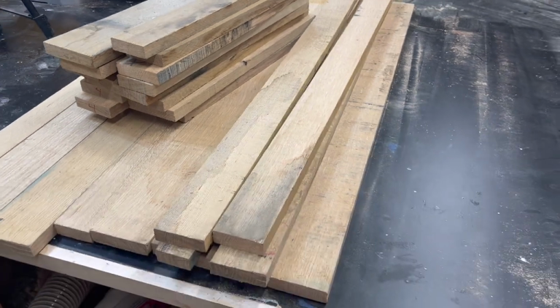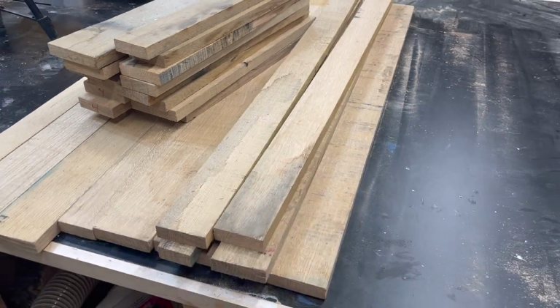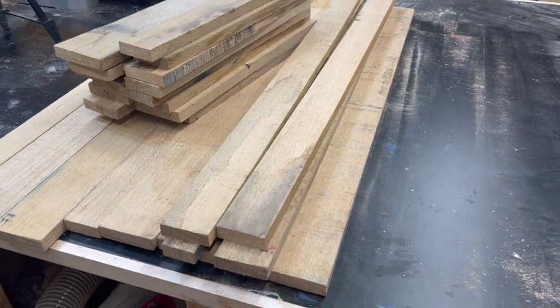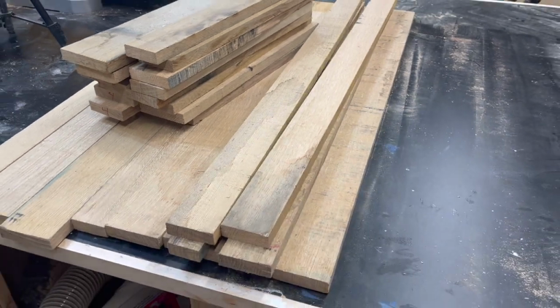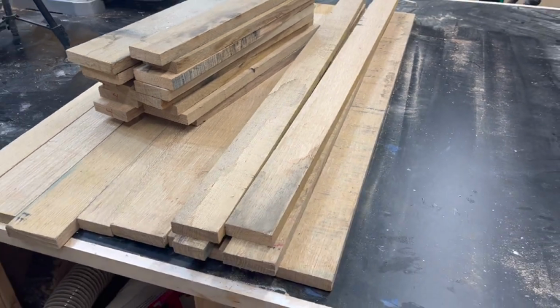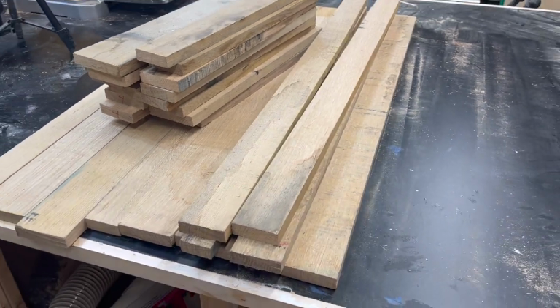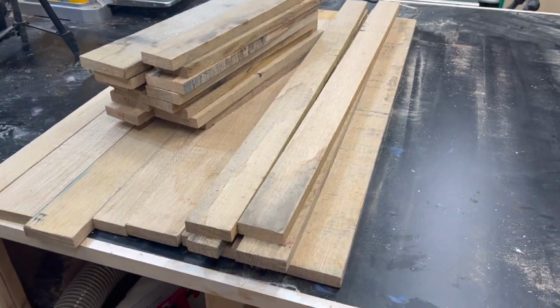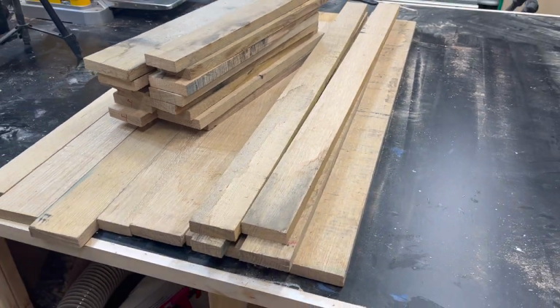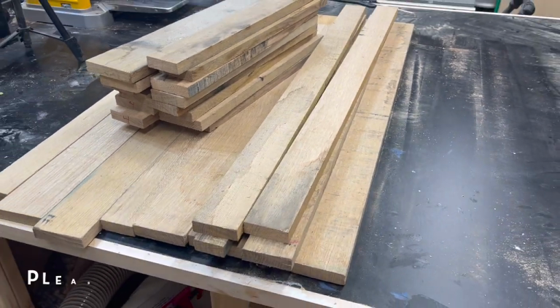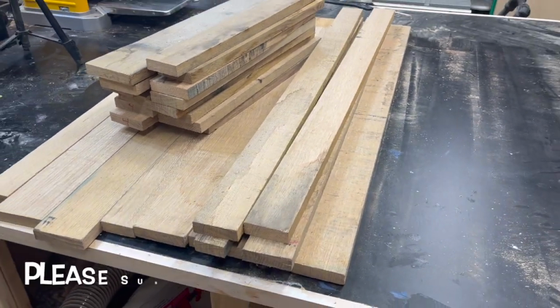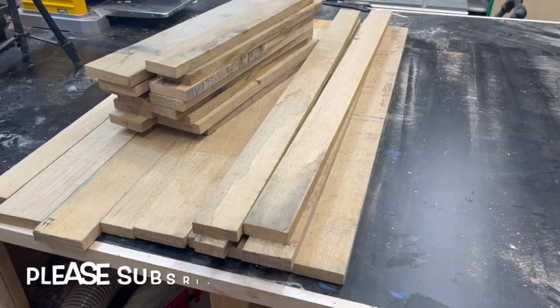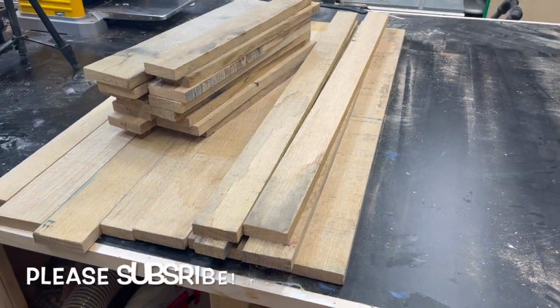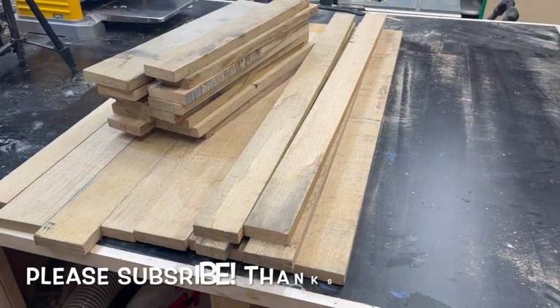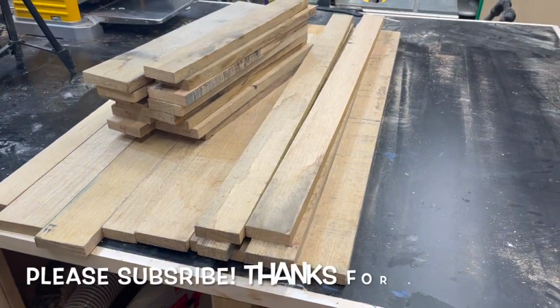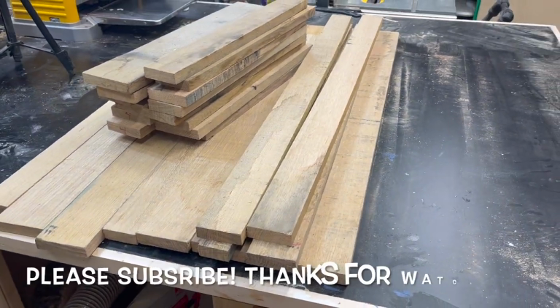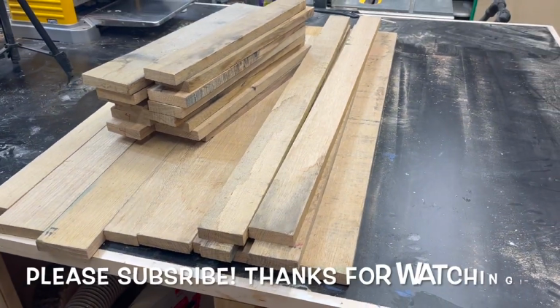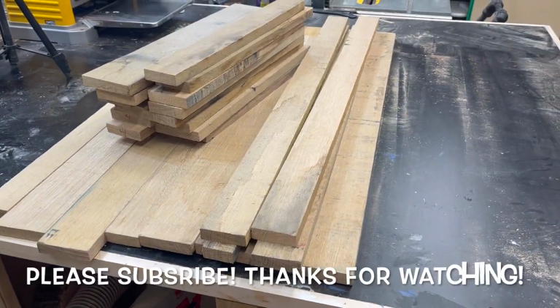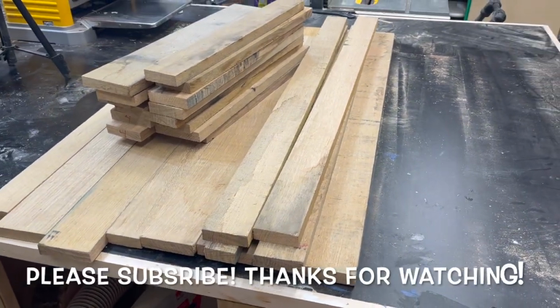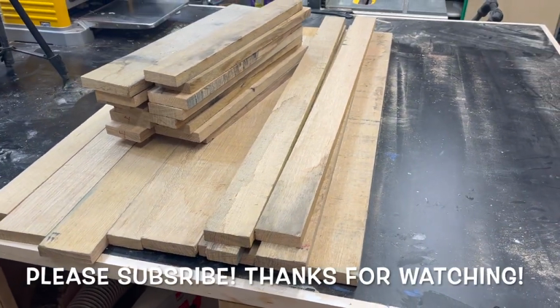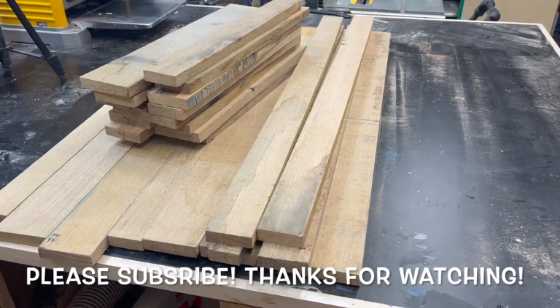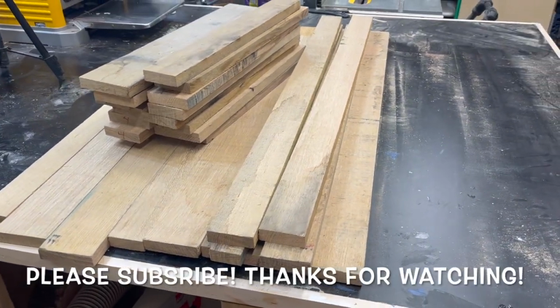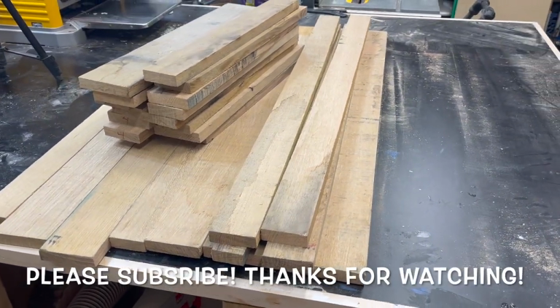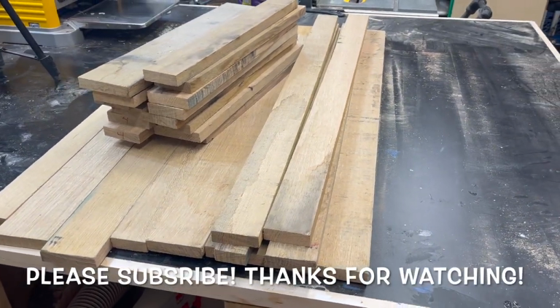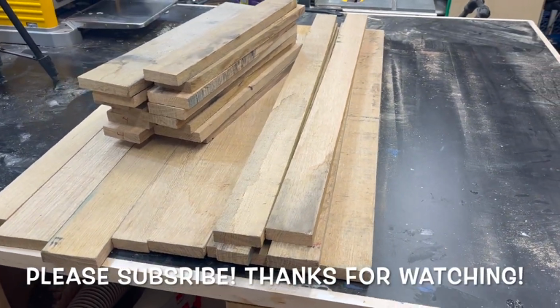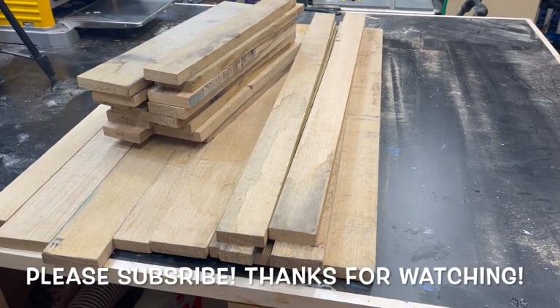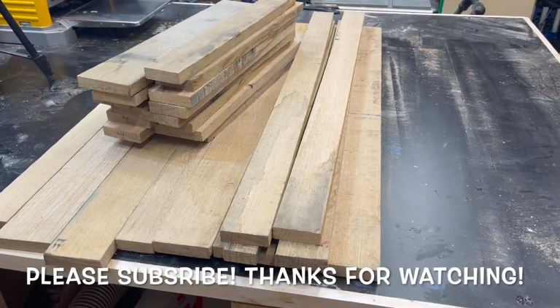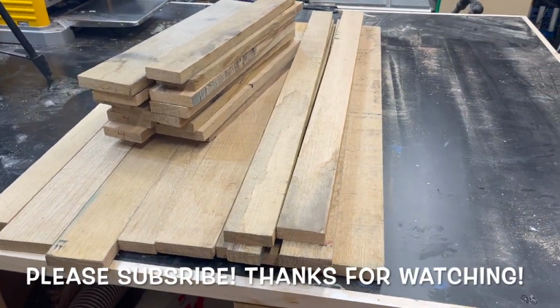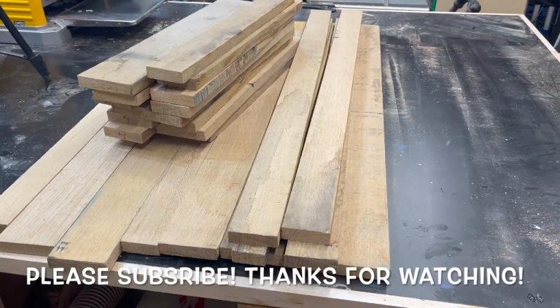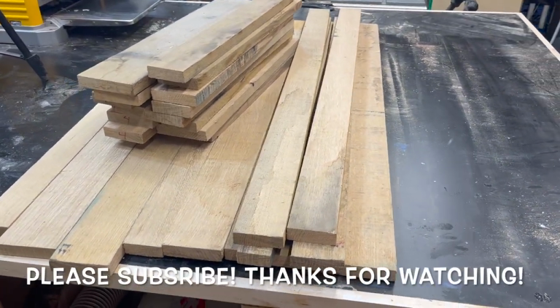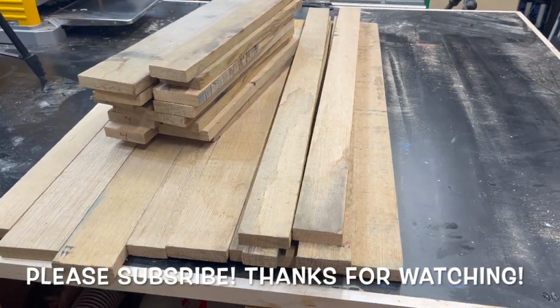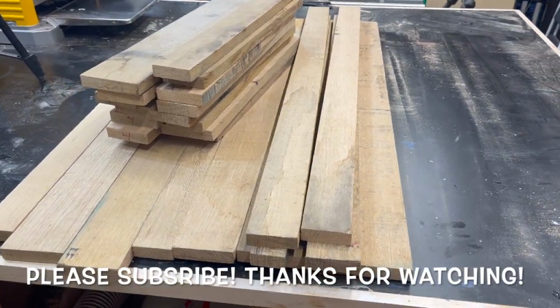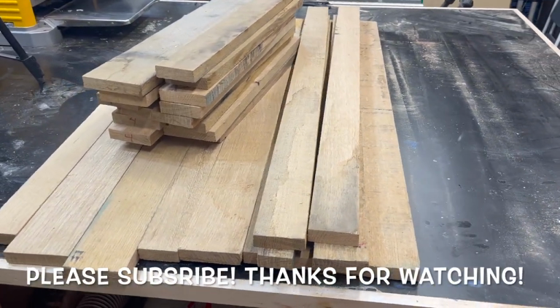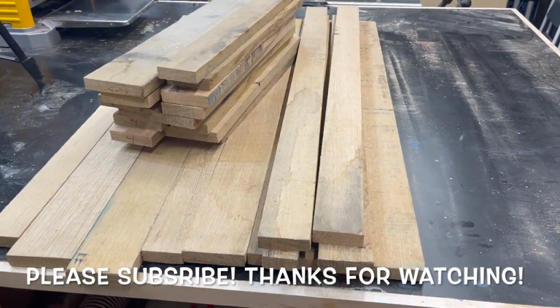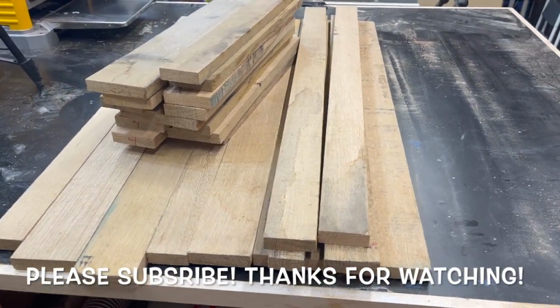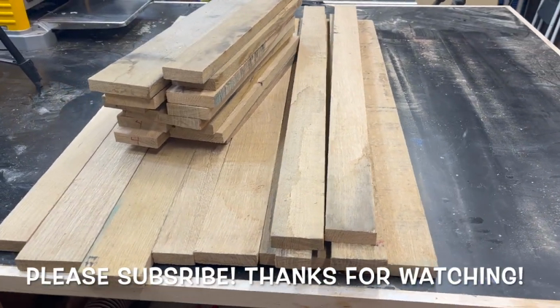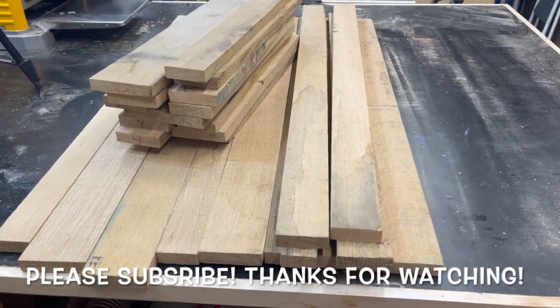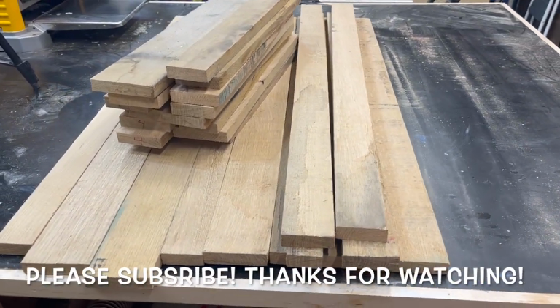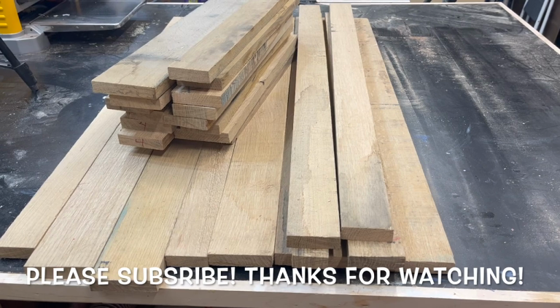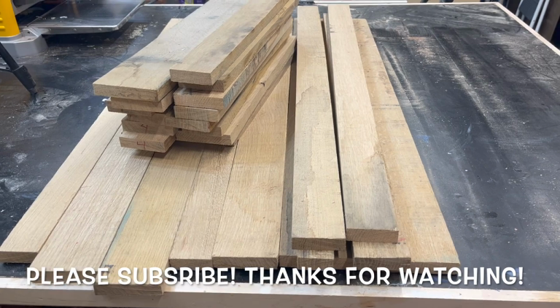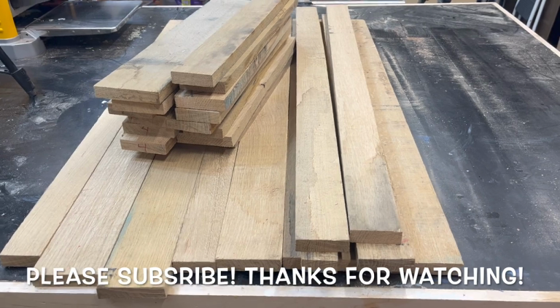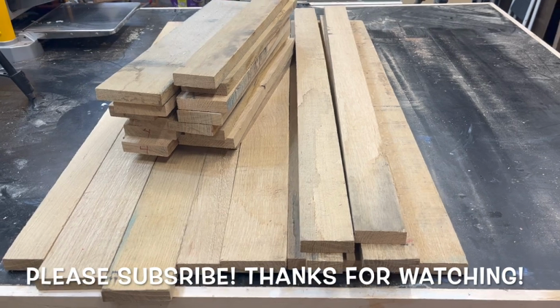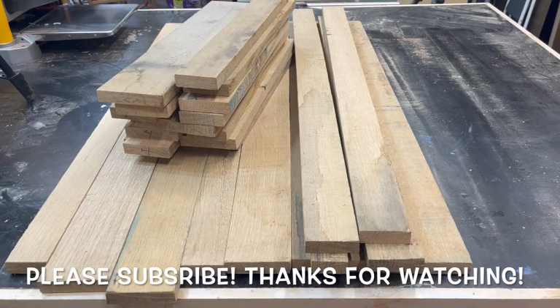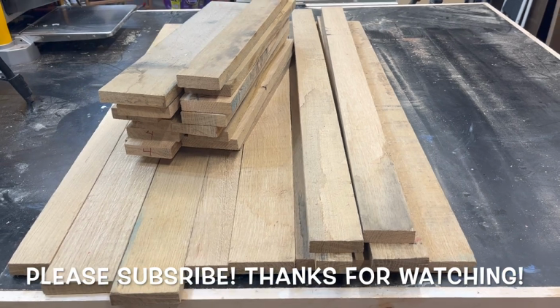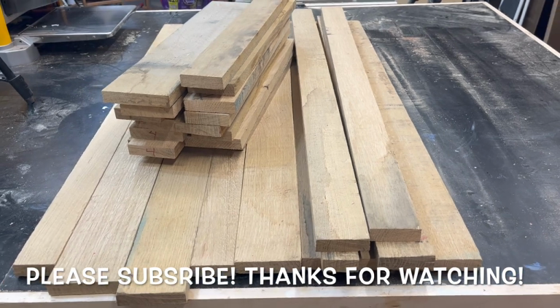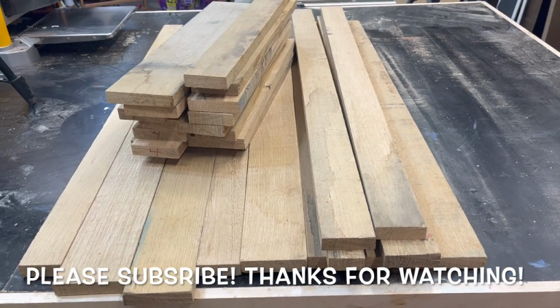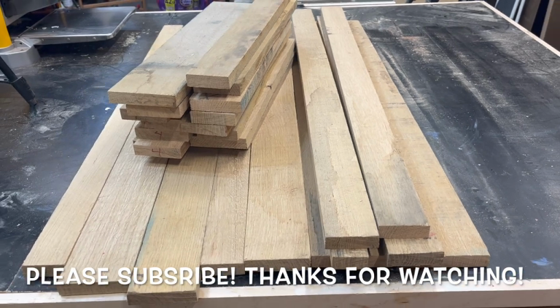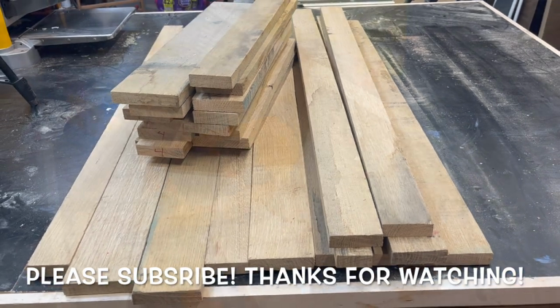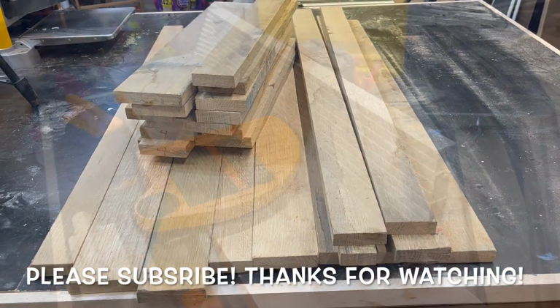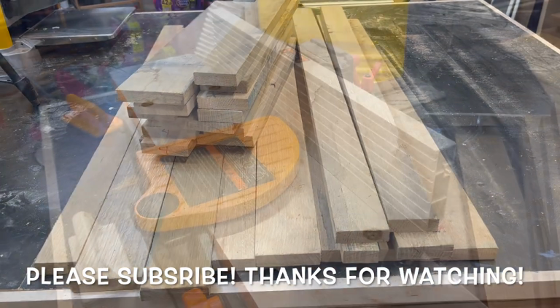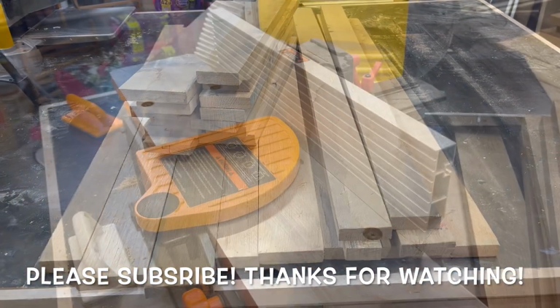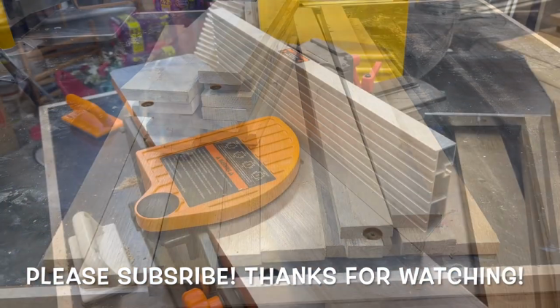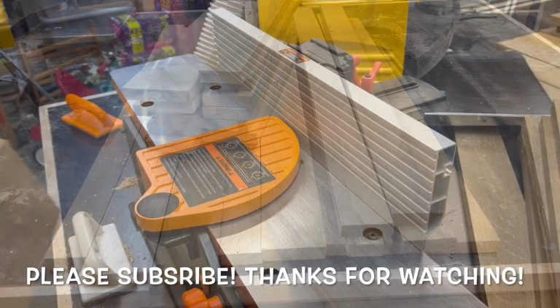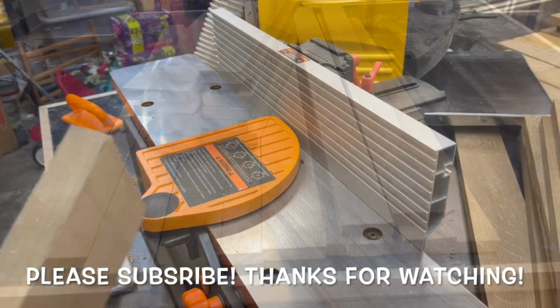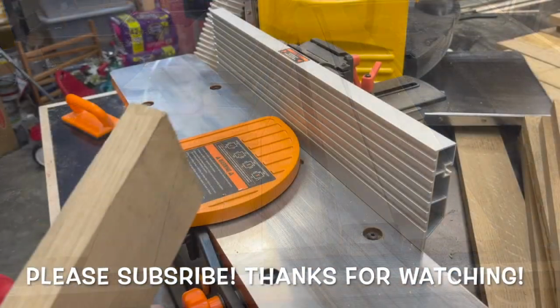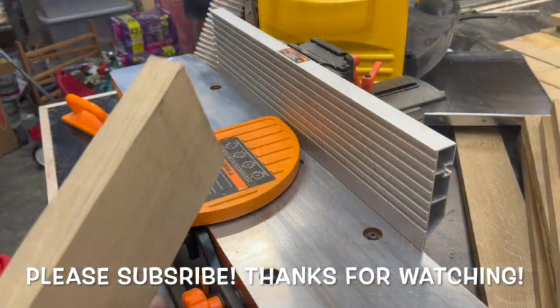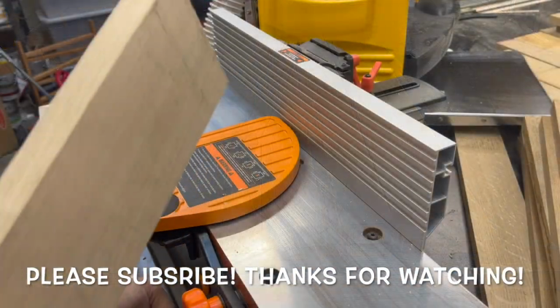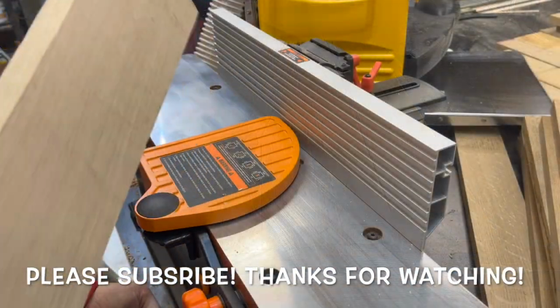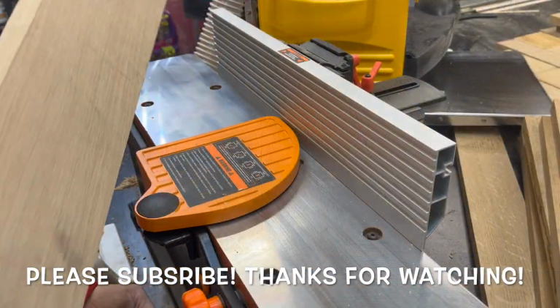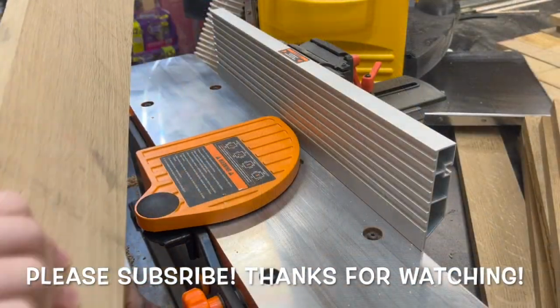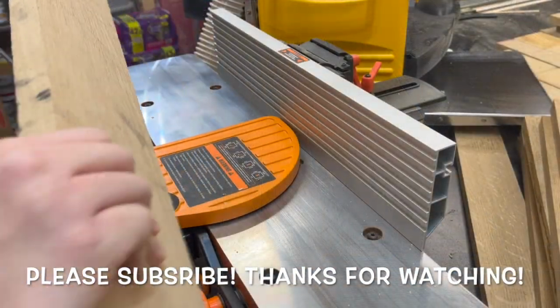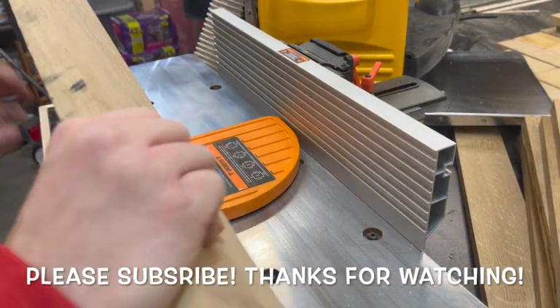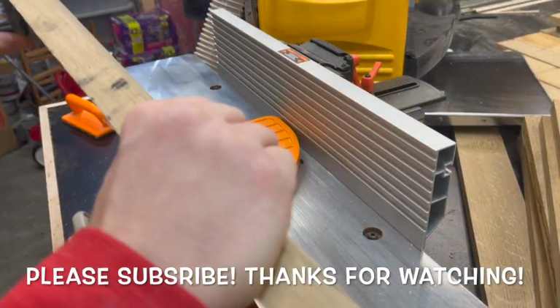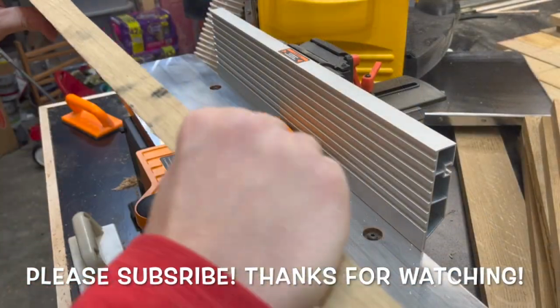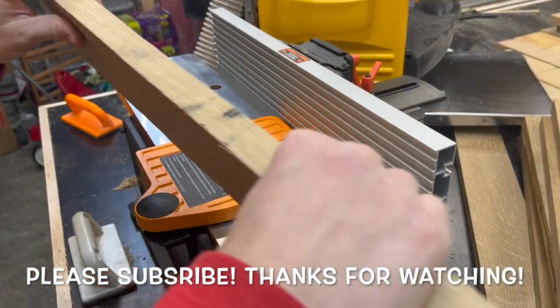But before we get any further, if you're not already subscribed, please make sure to hit that subscribe button and like this video. Both of those would be greatly appreciated.